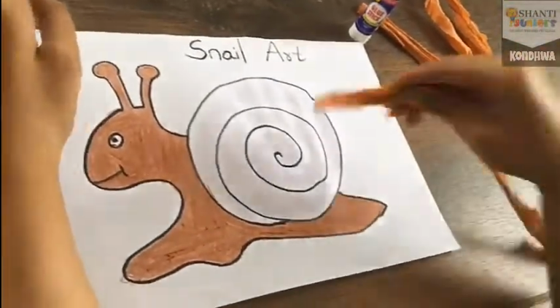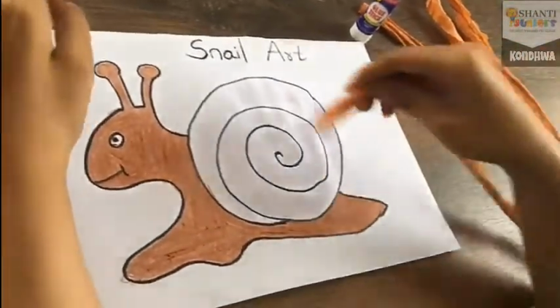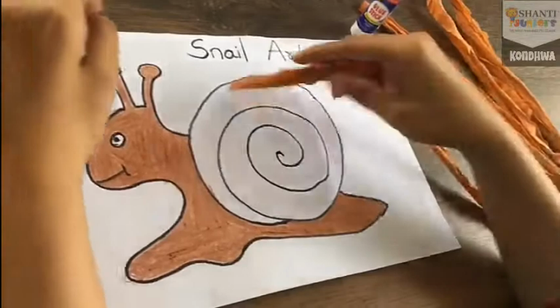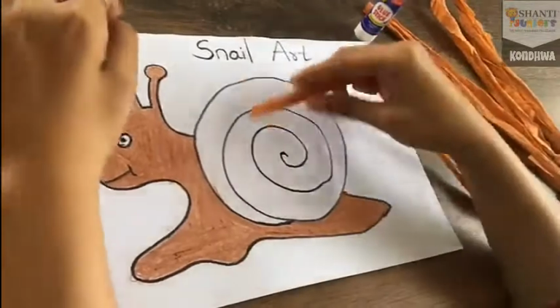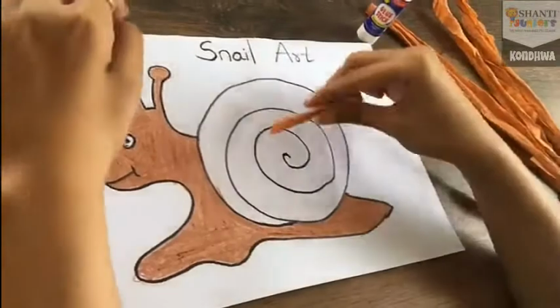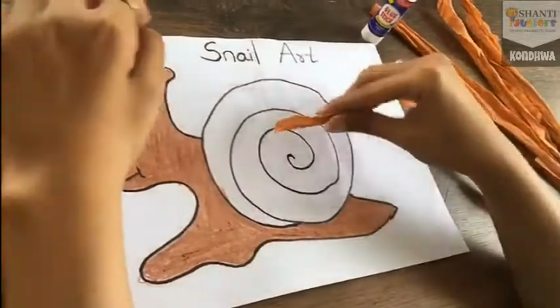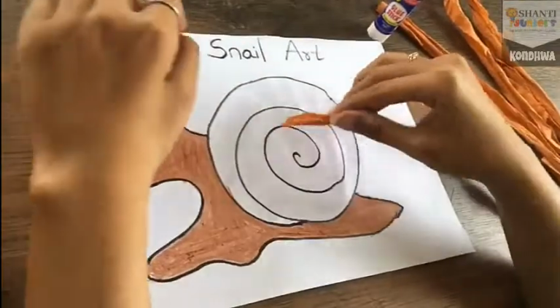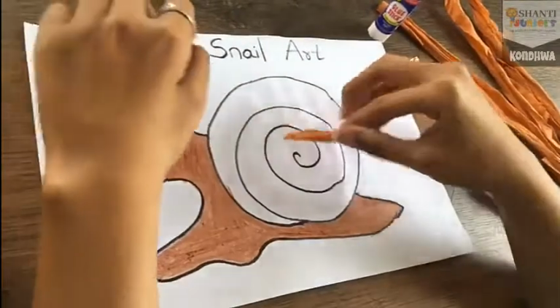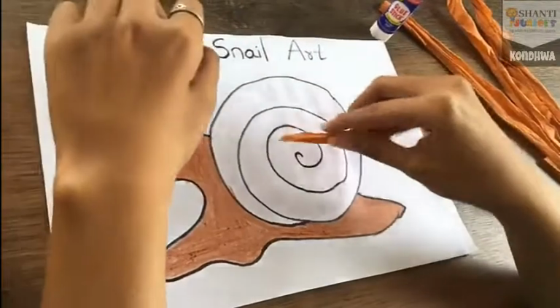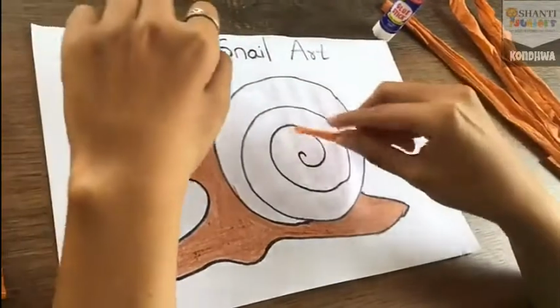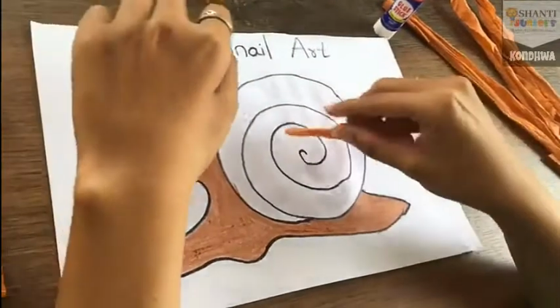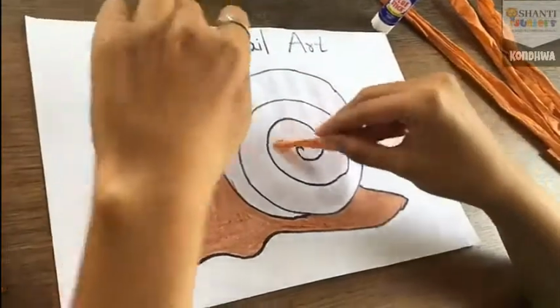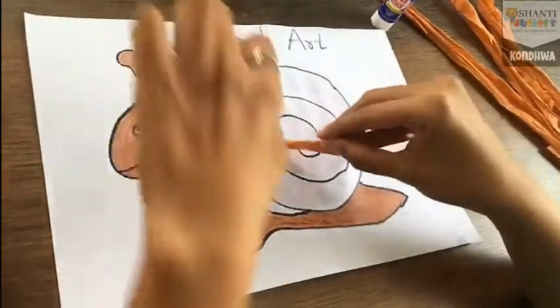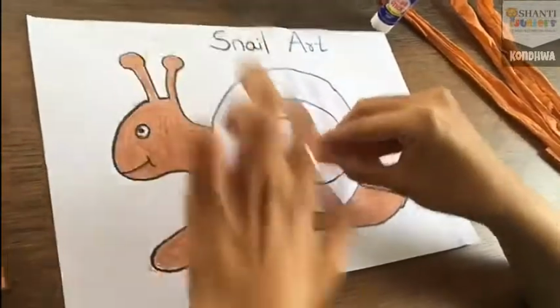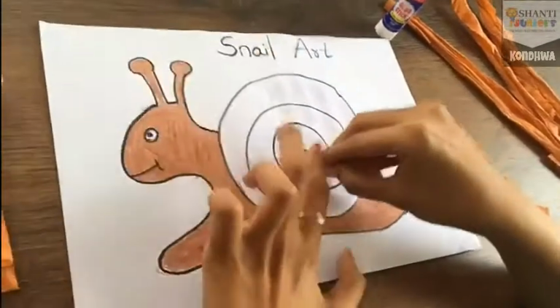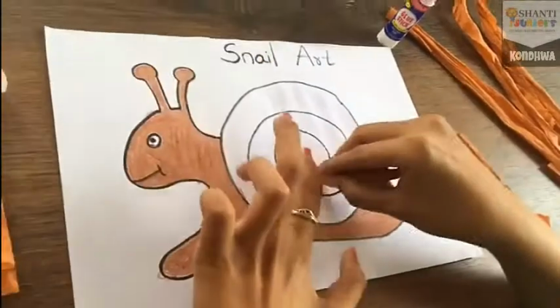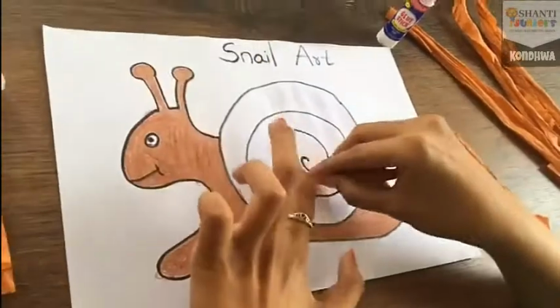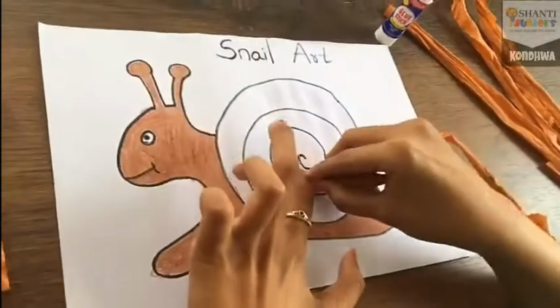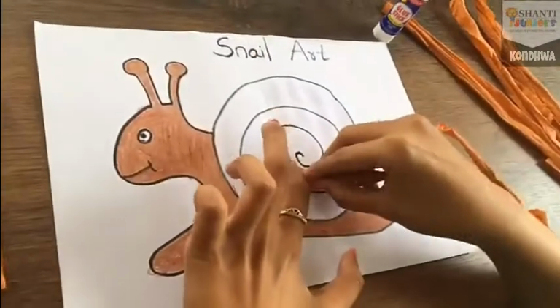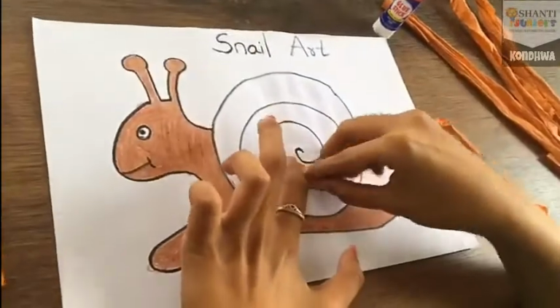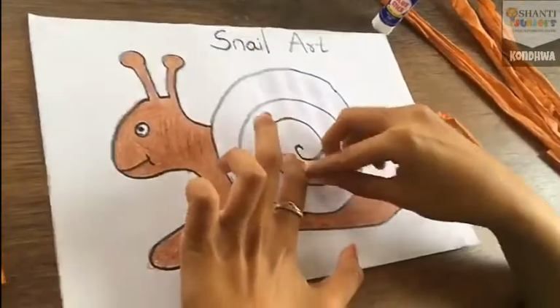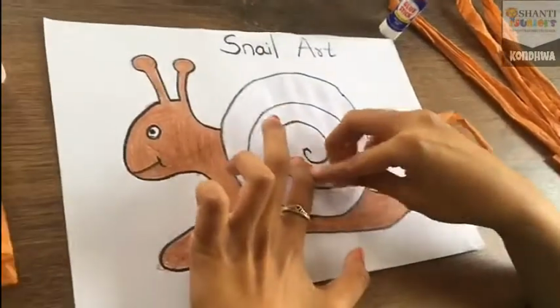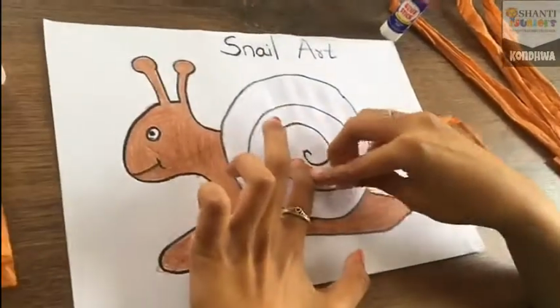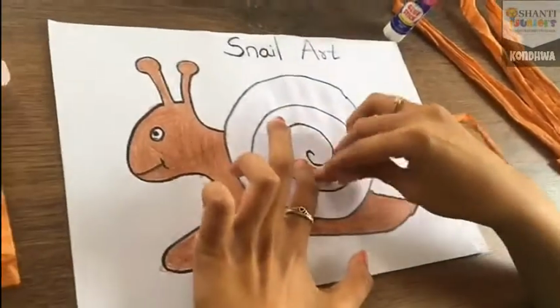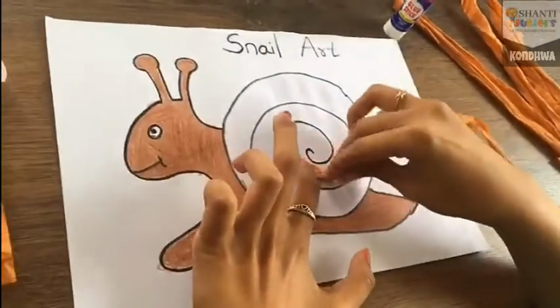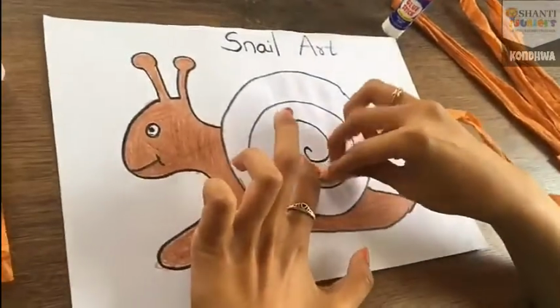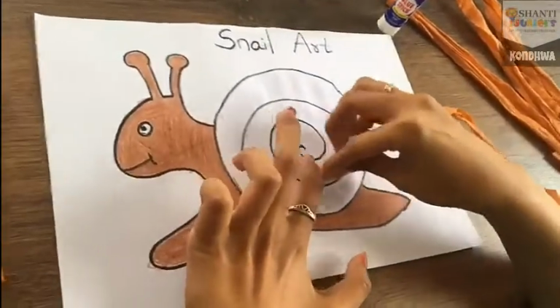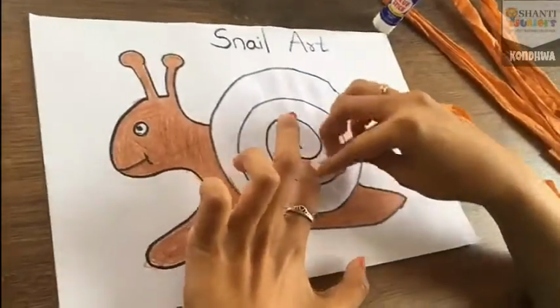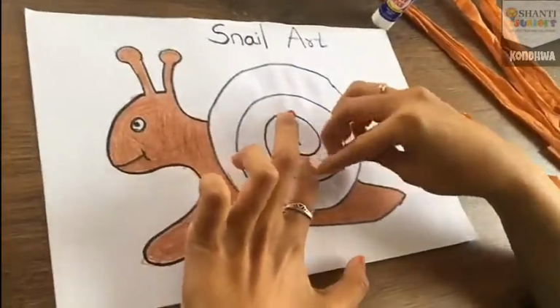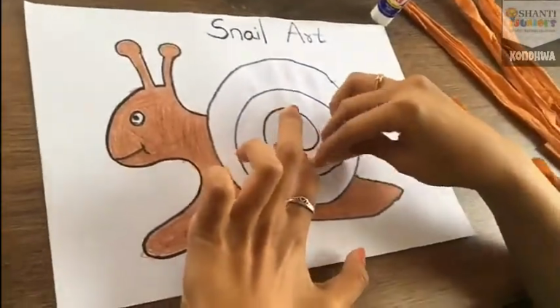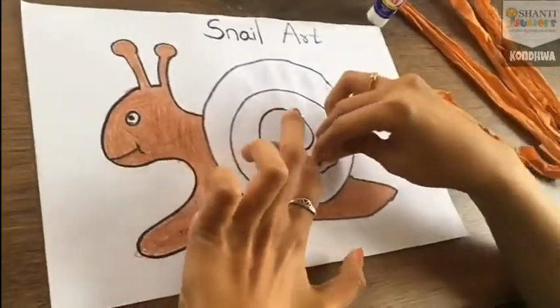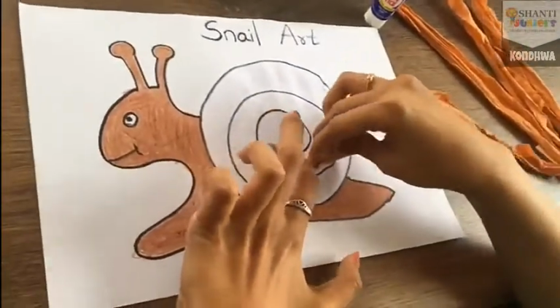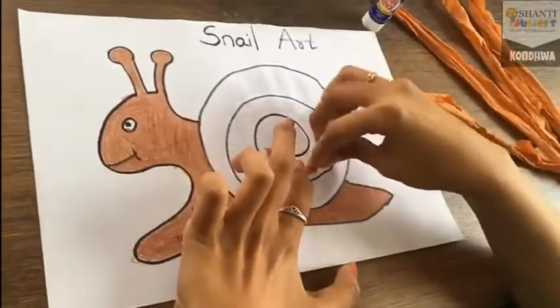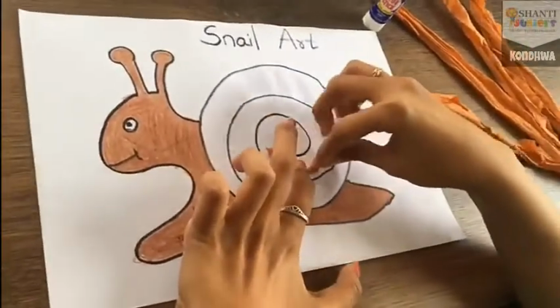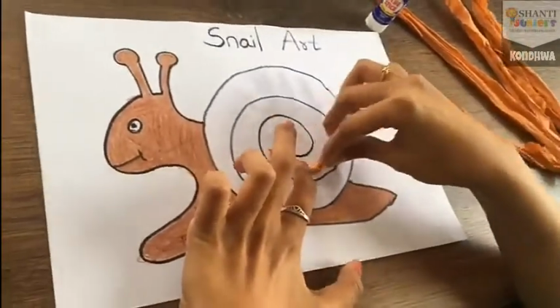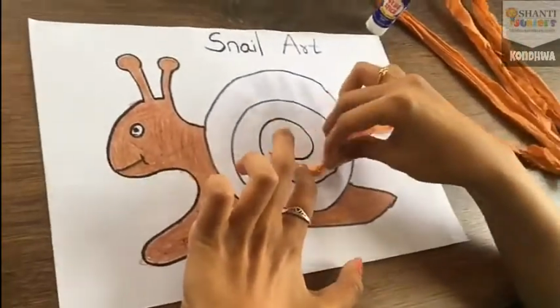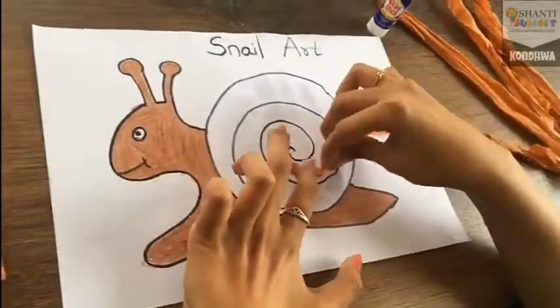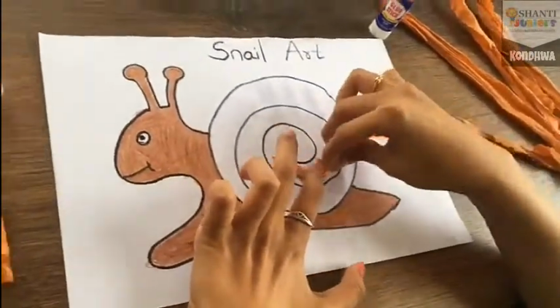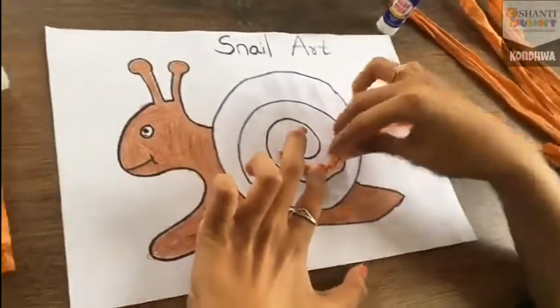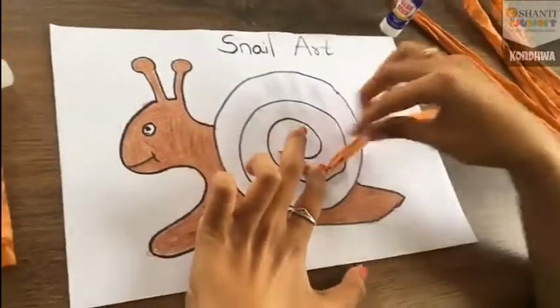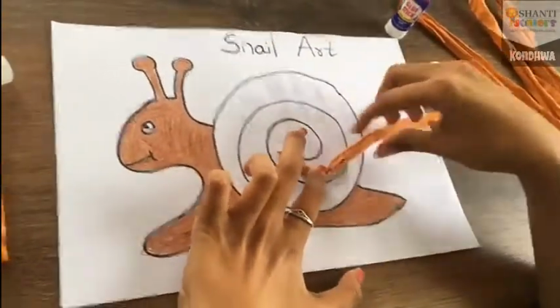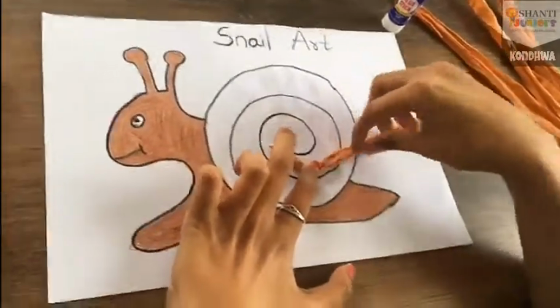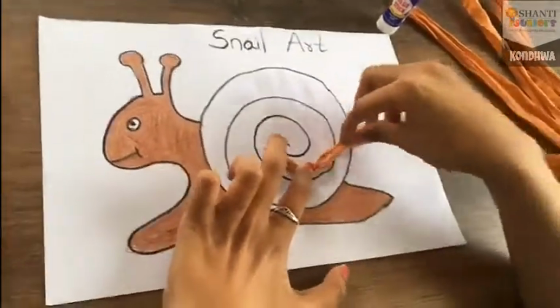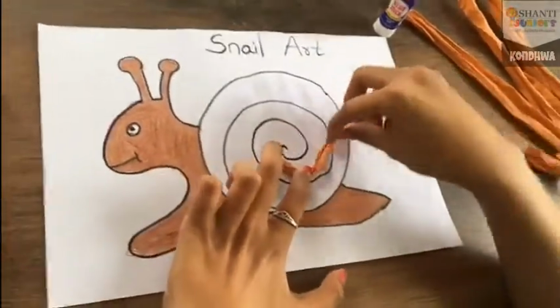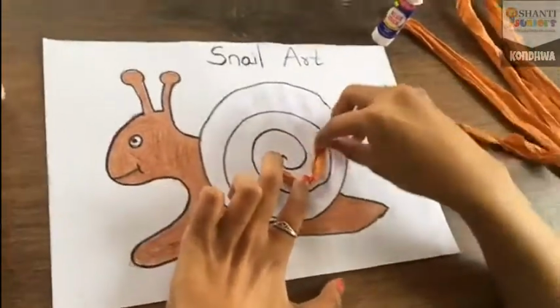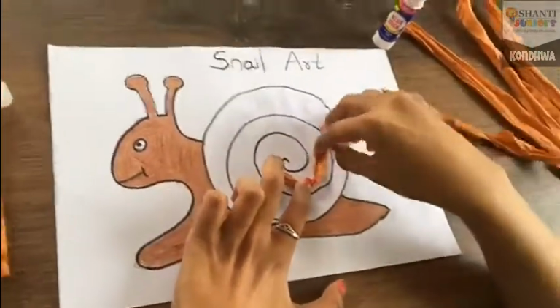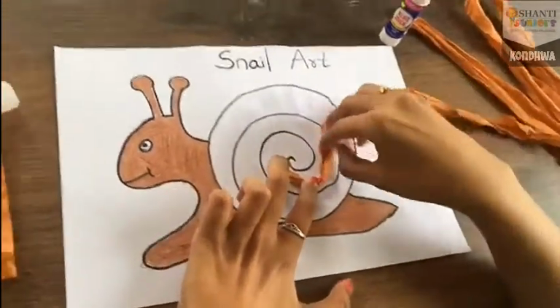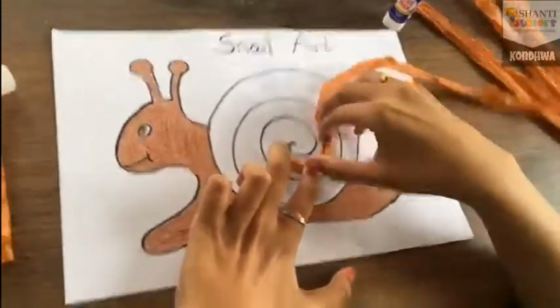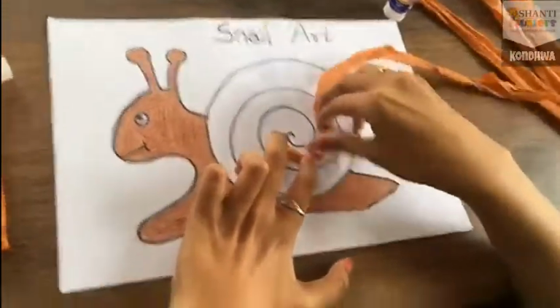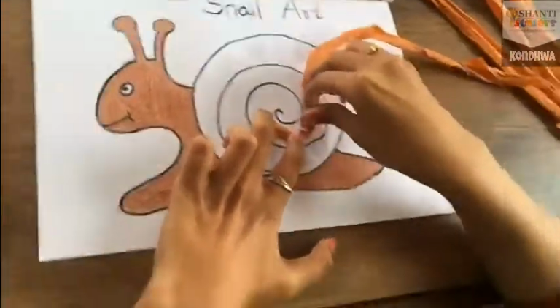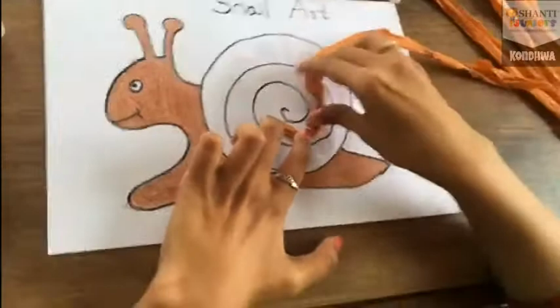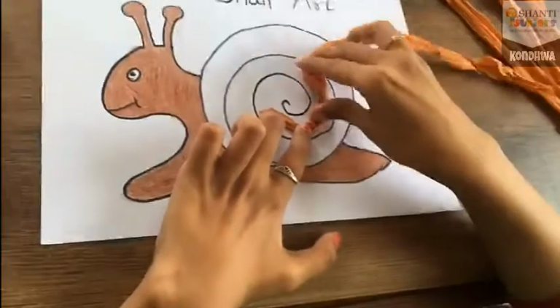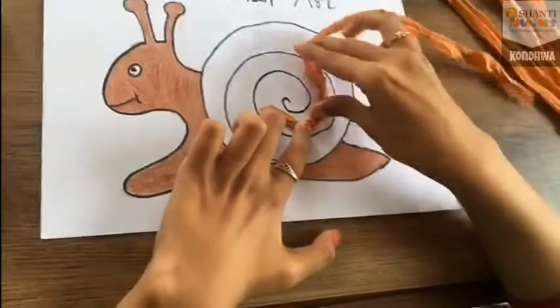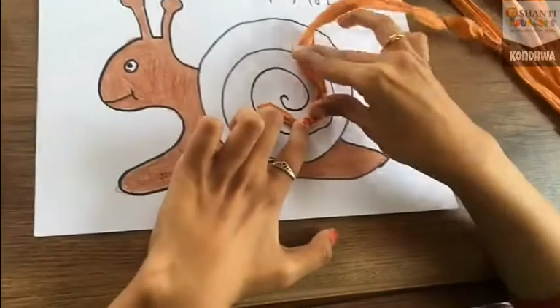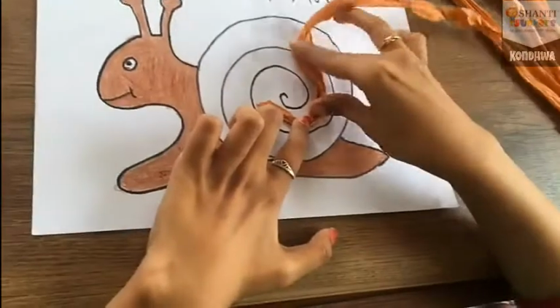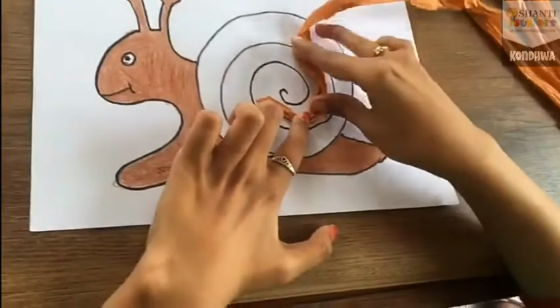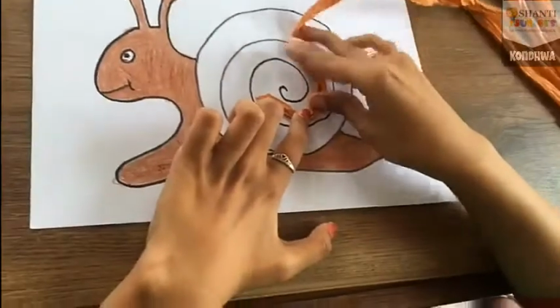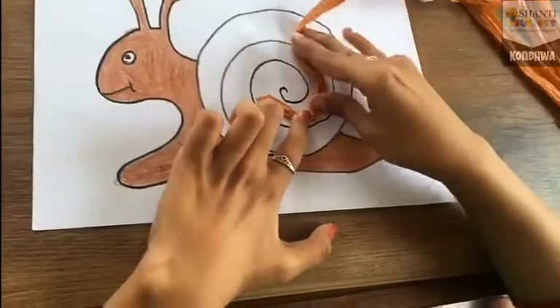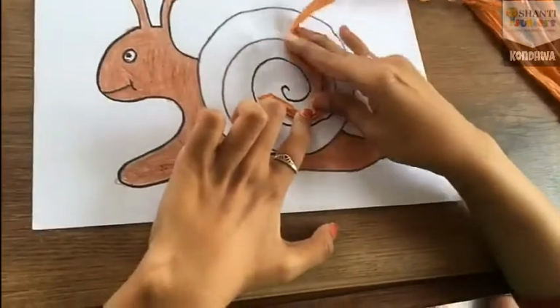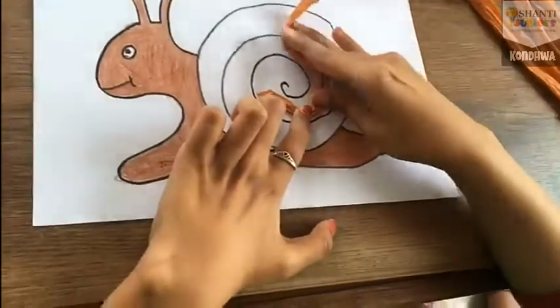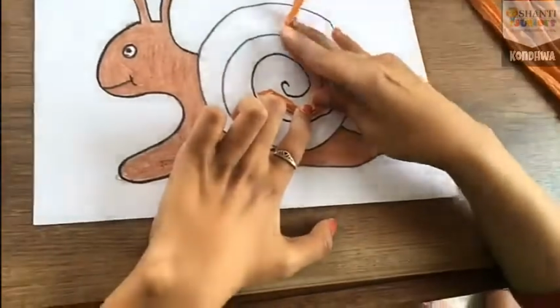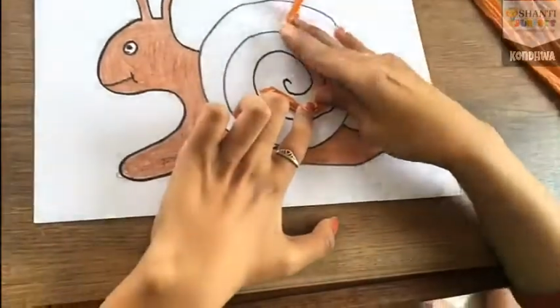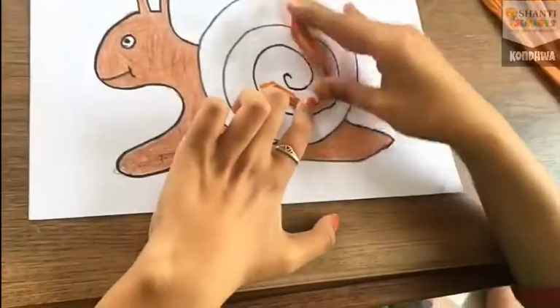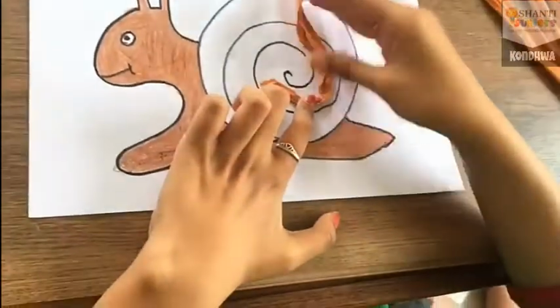You have to arrange this in a round shape — just round, round, round.